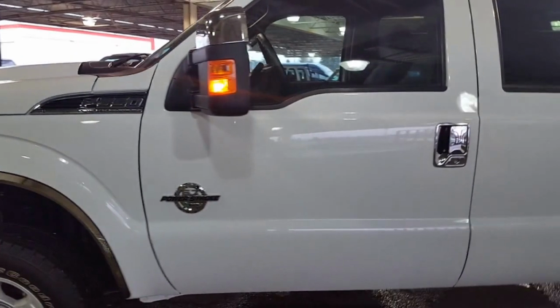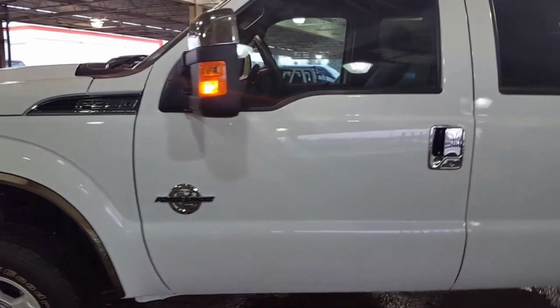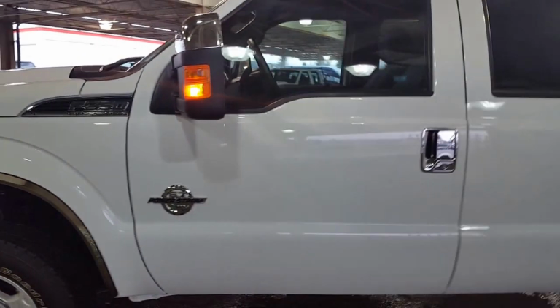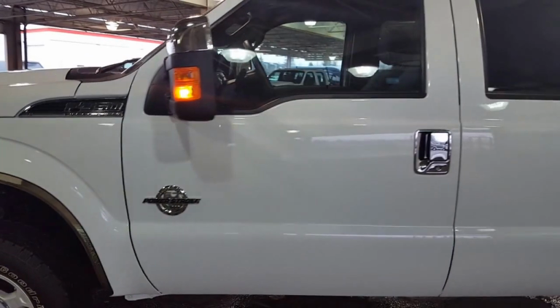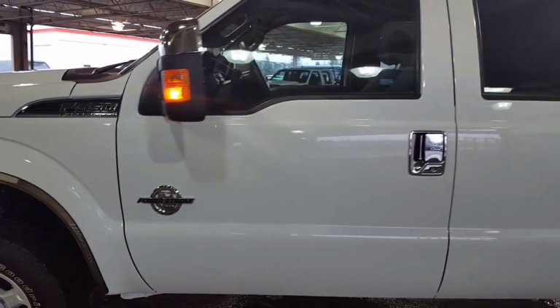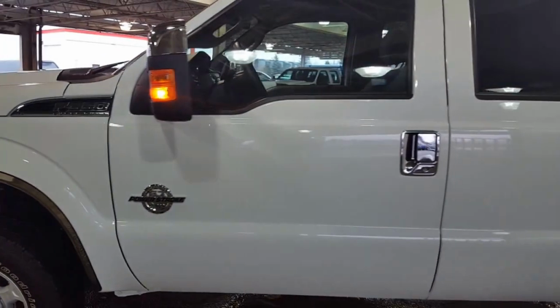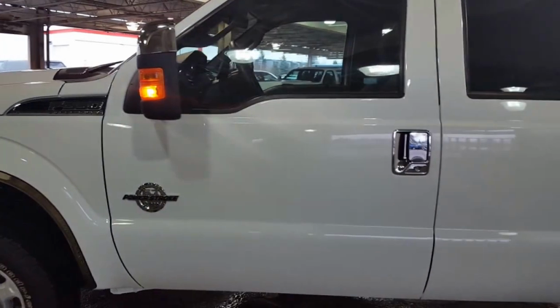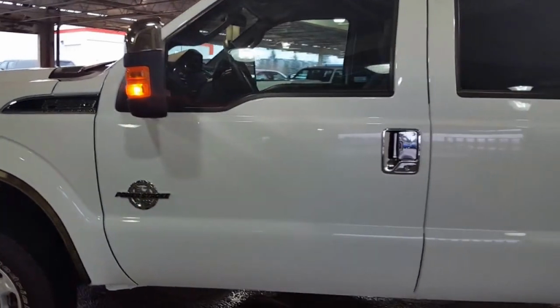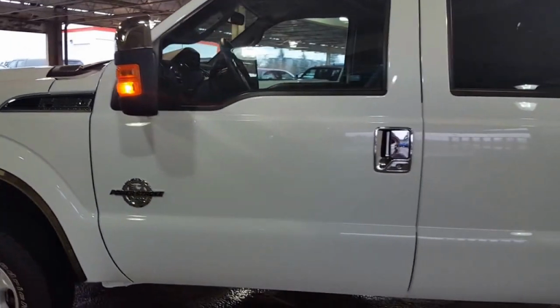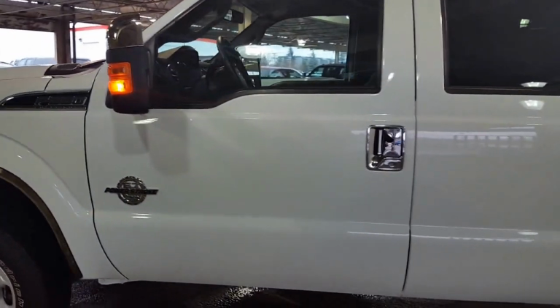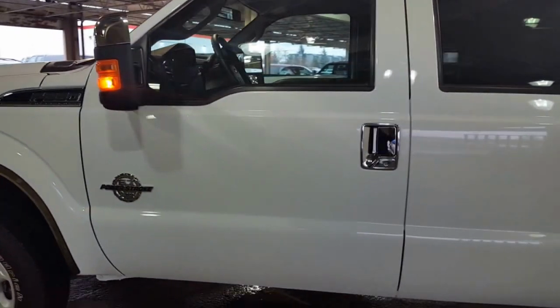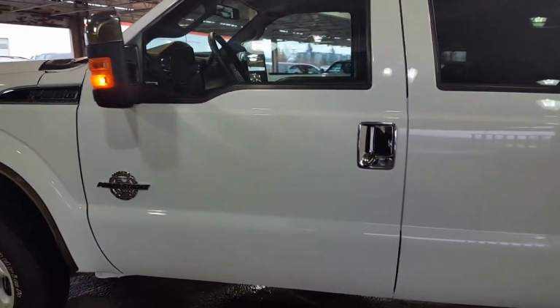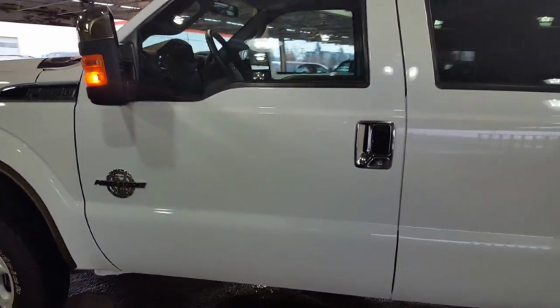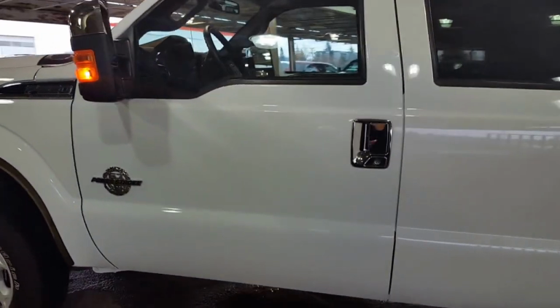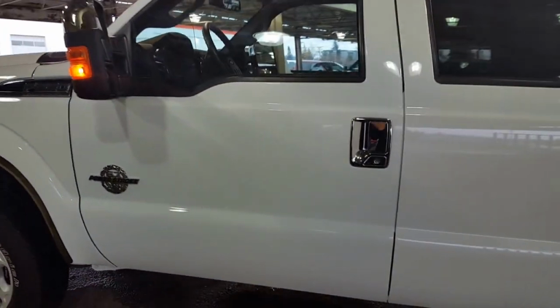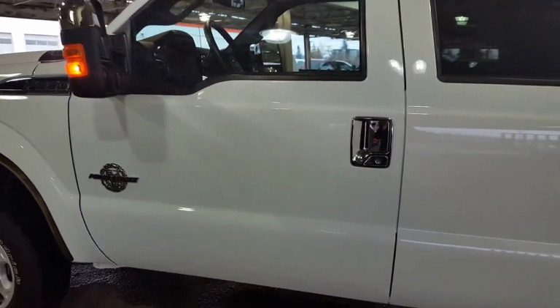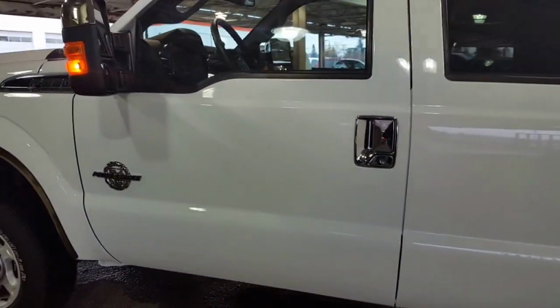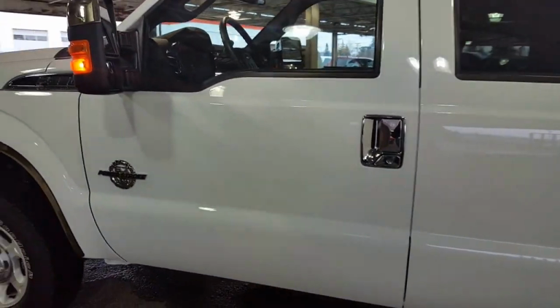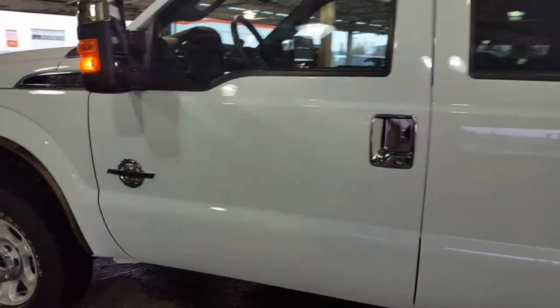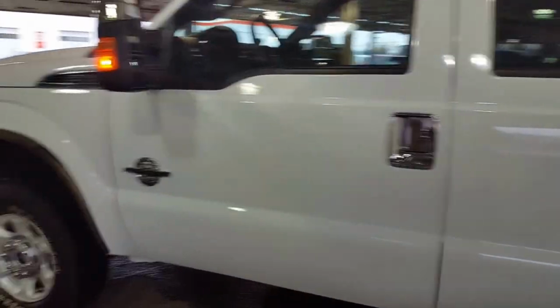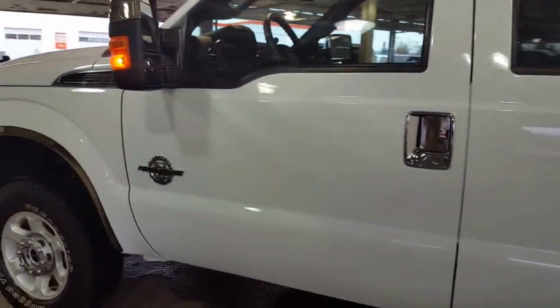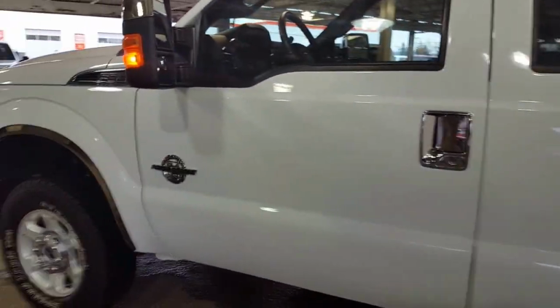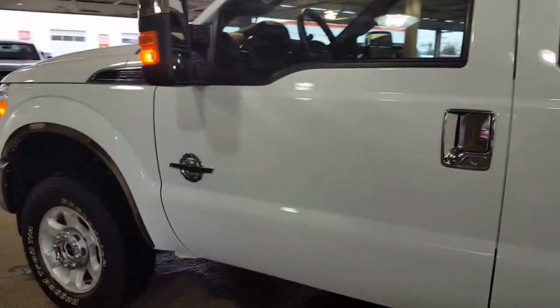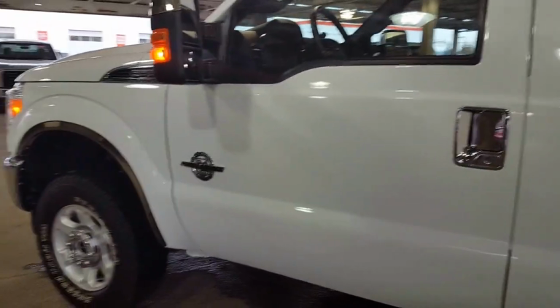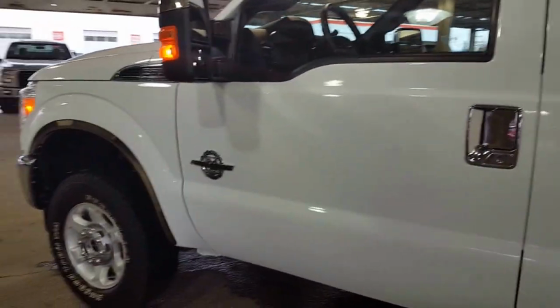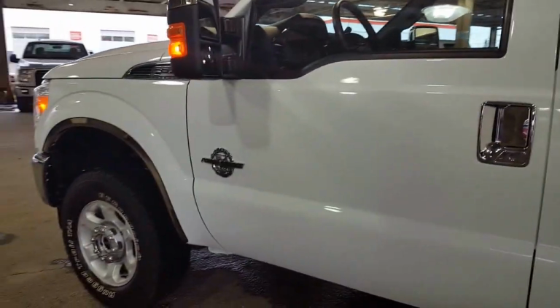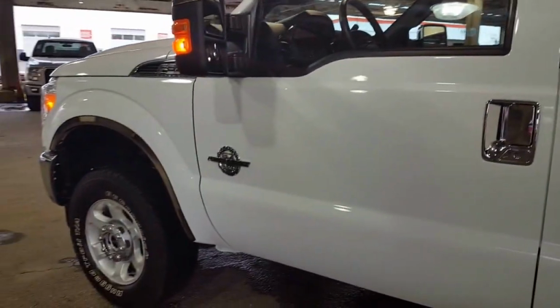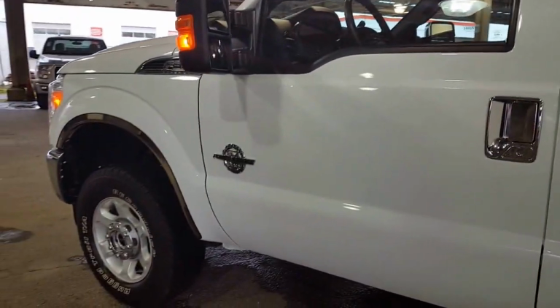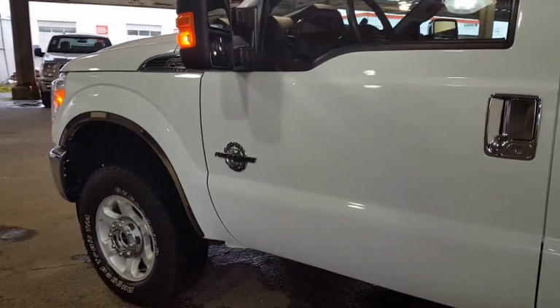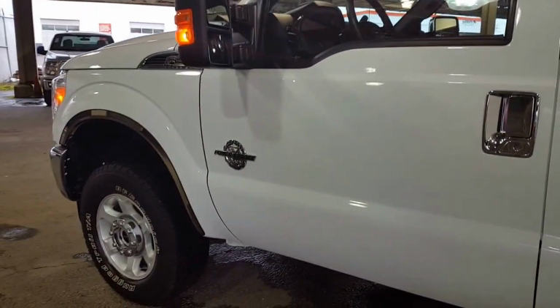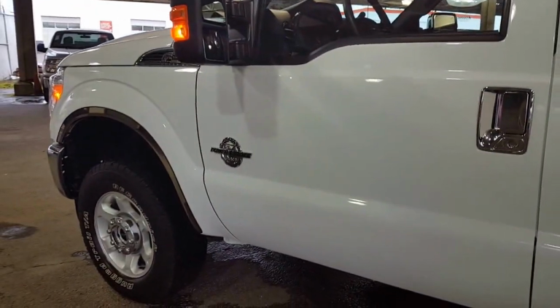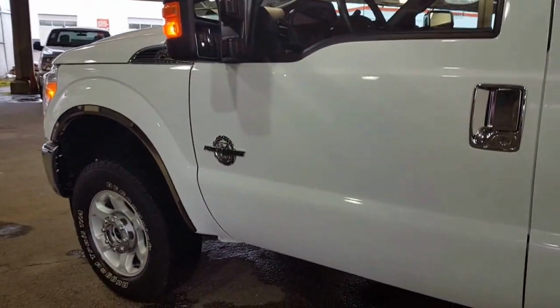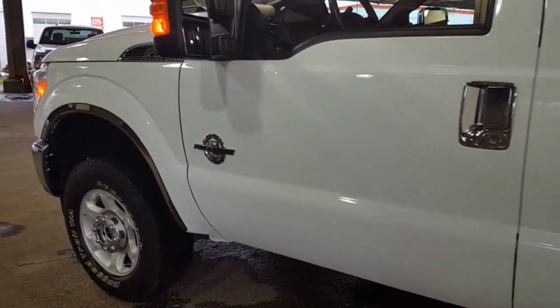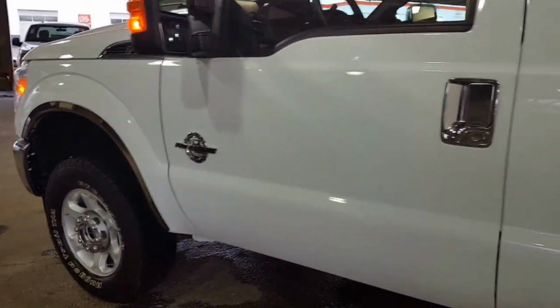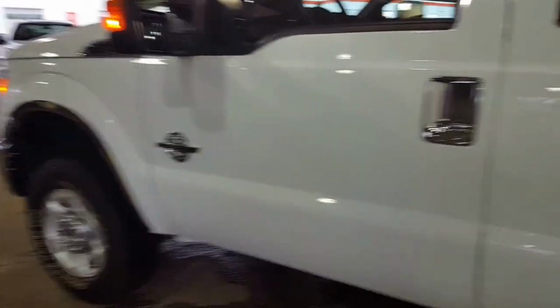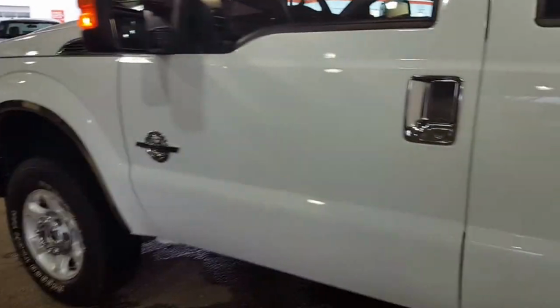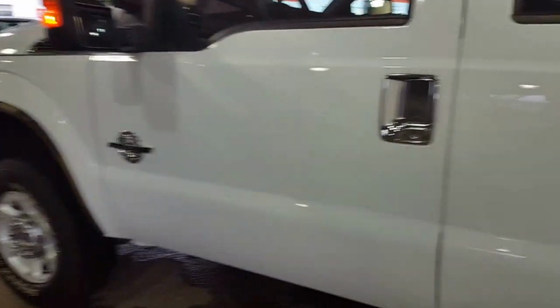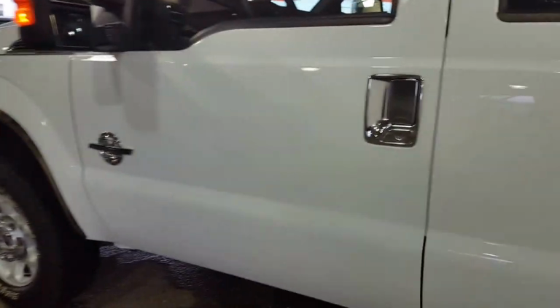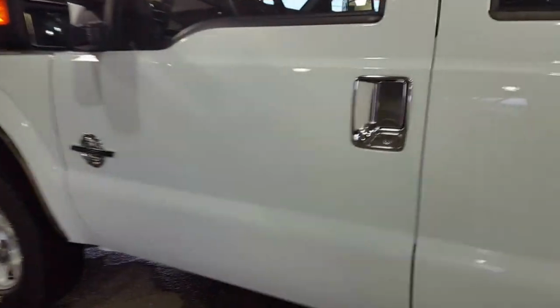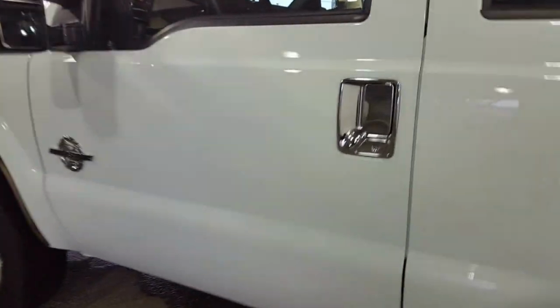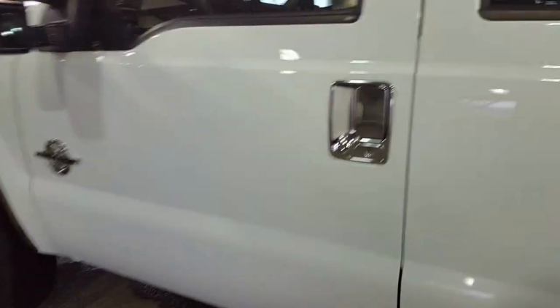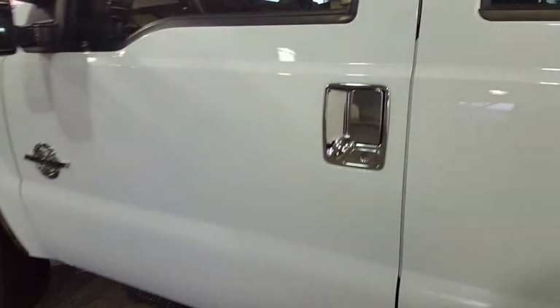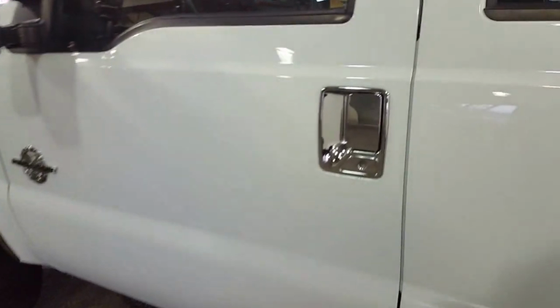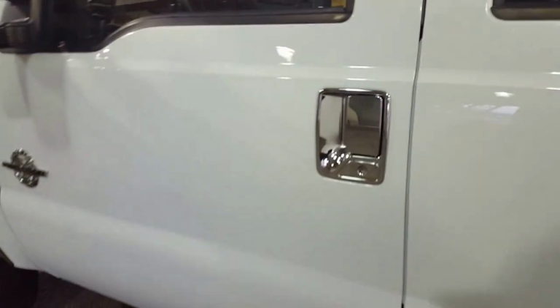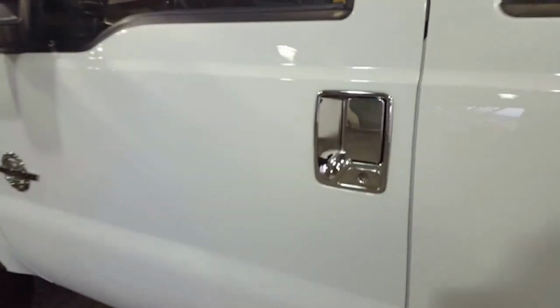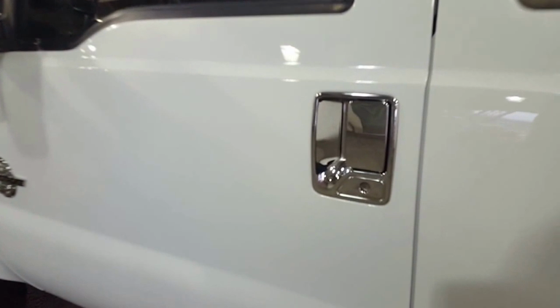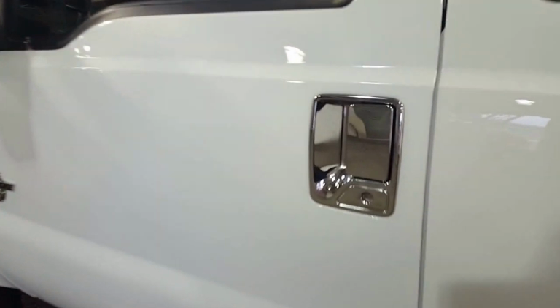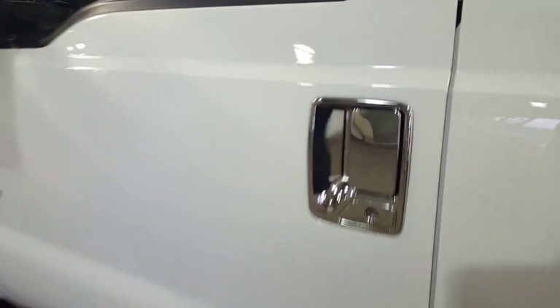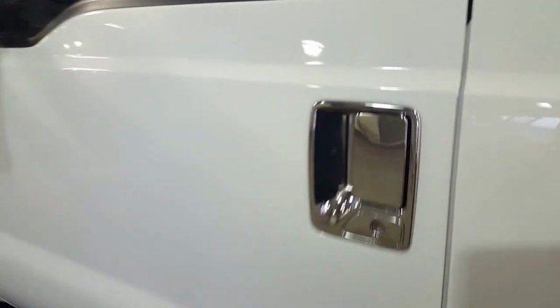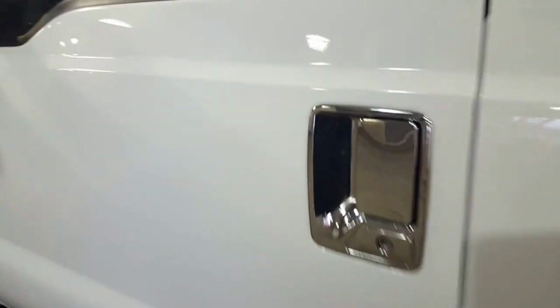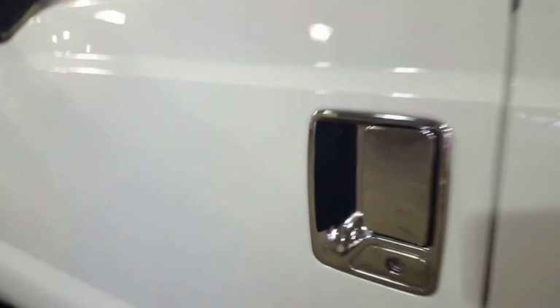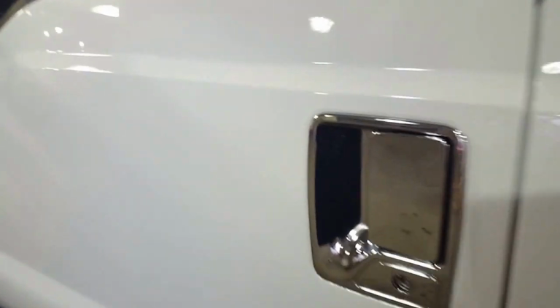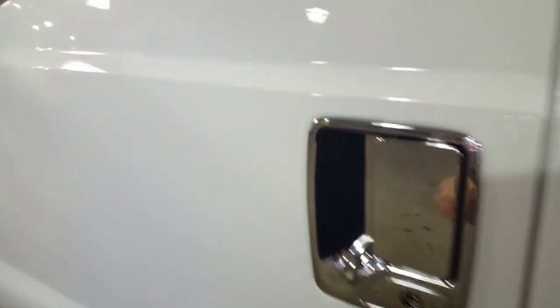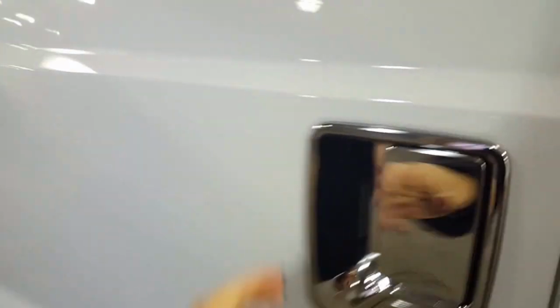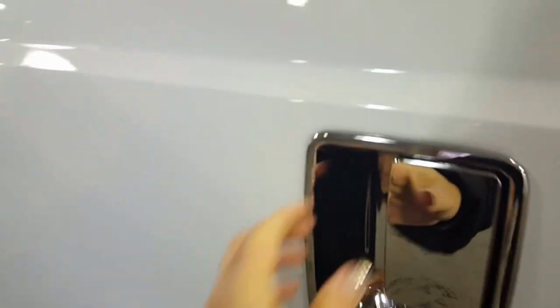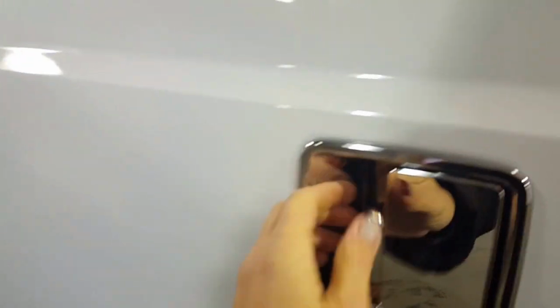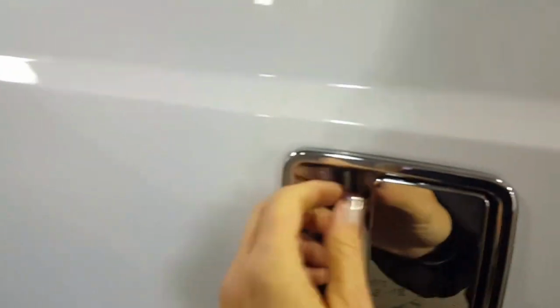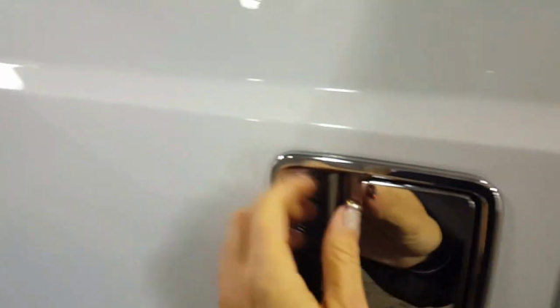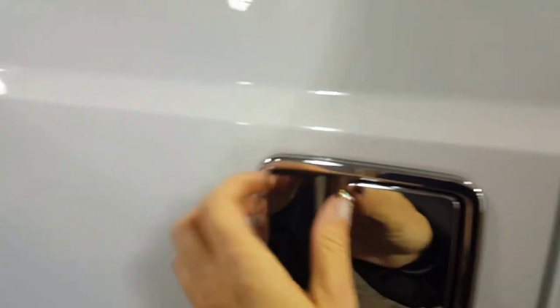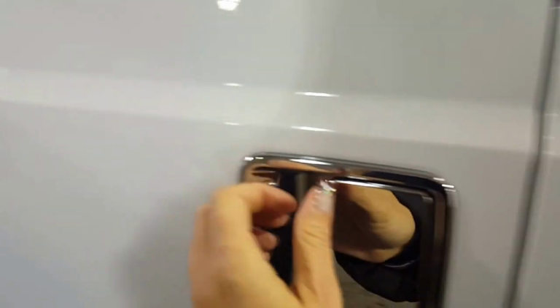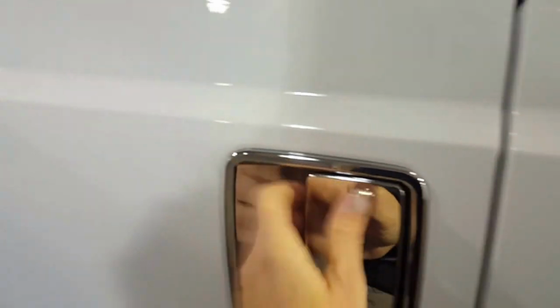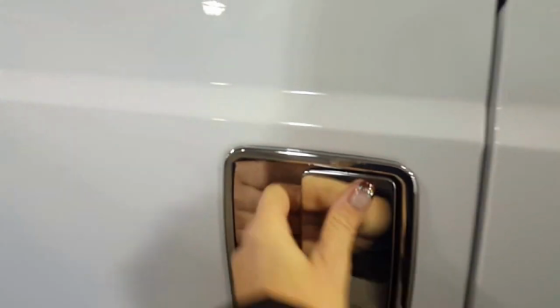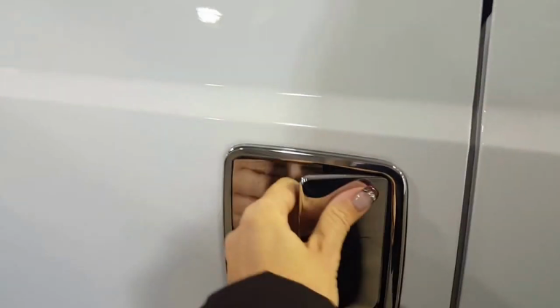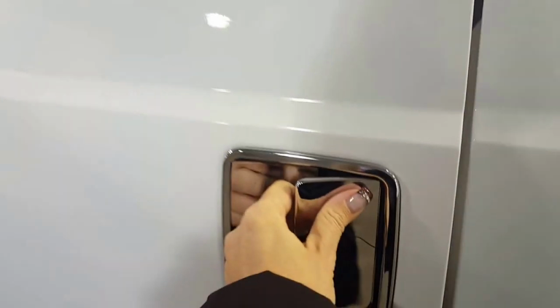I'm going to show you a few things on it. You've got the chrome accents on this truck — they've dressed it up a bit. Come on inside.